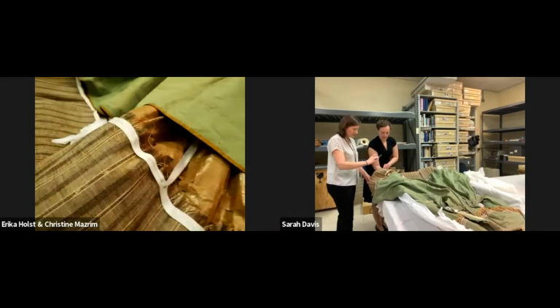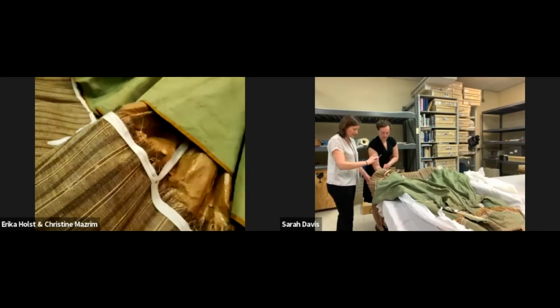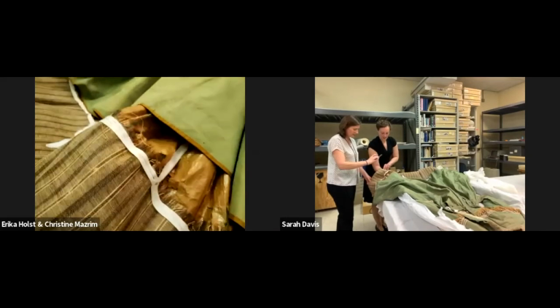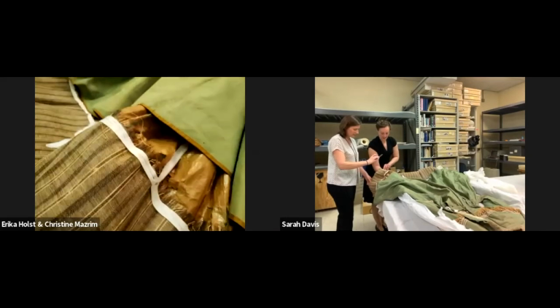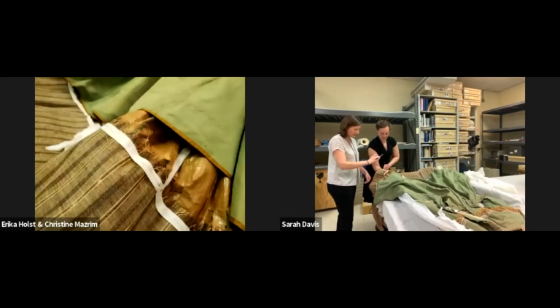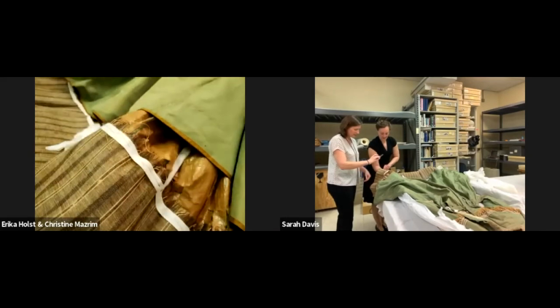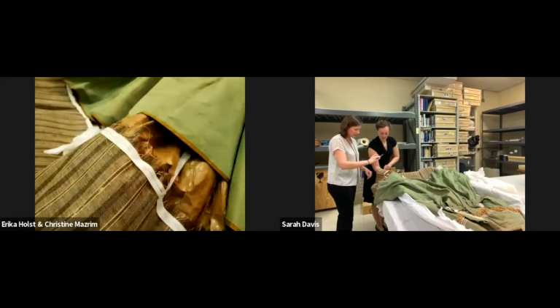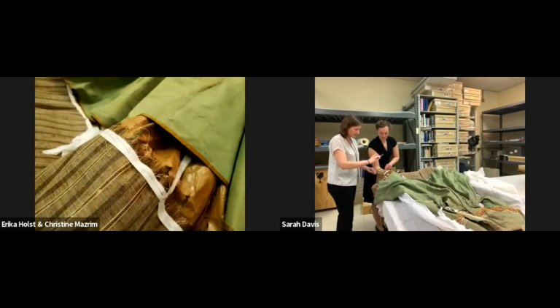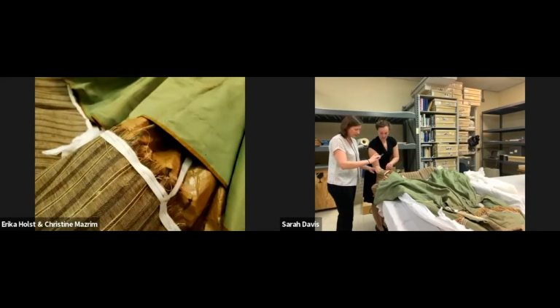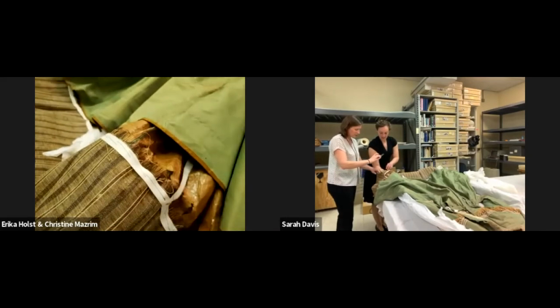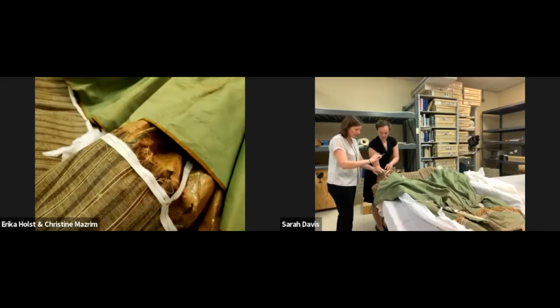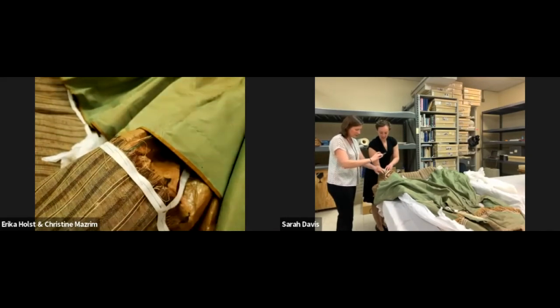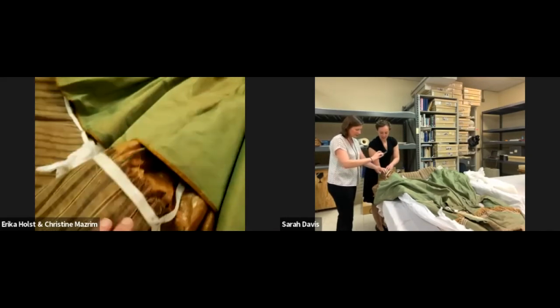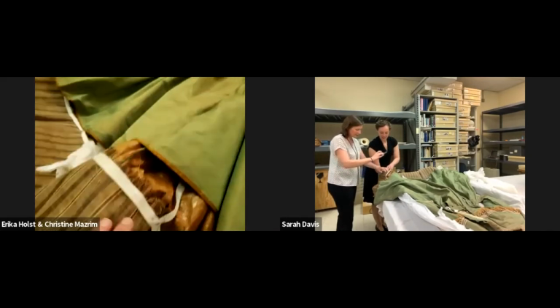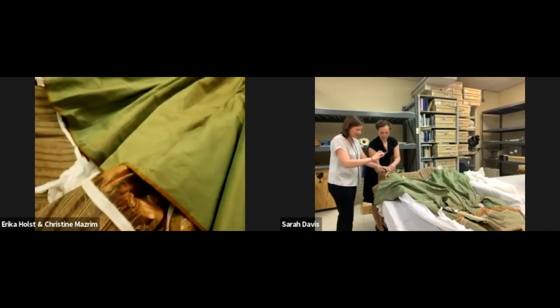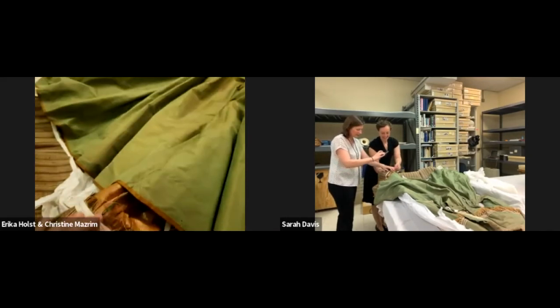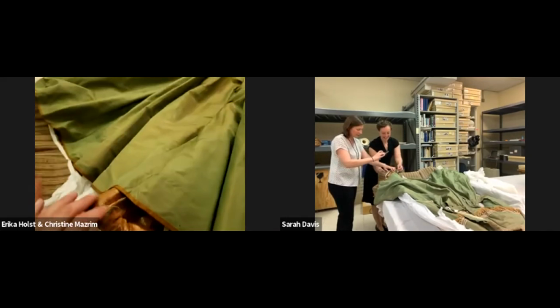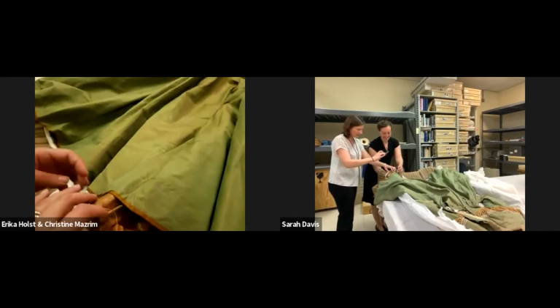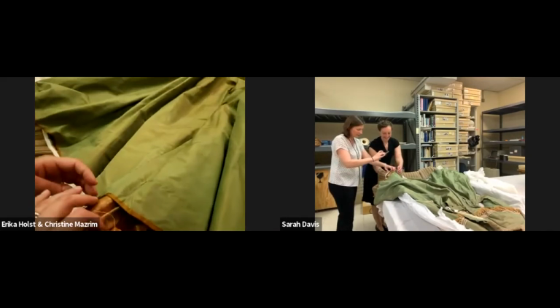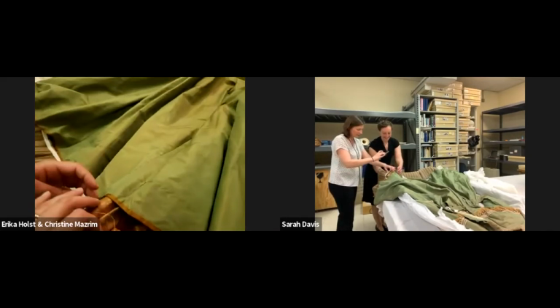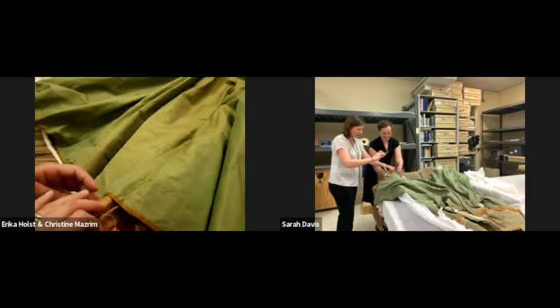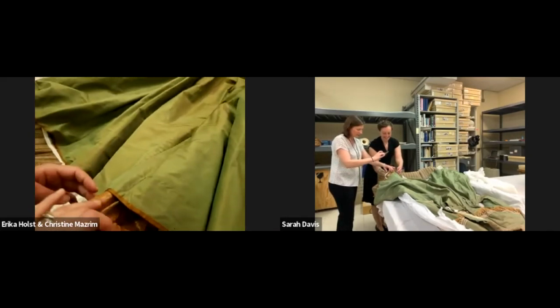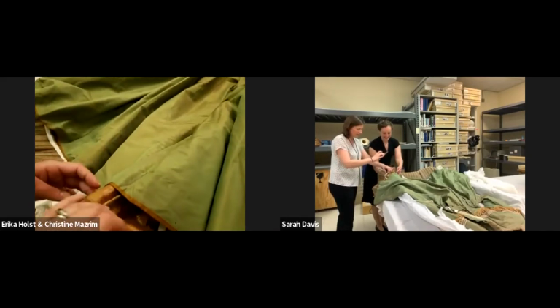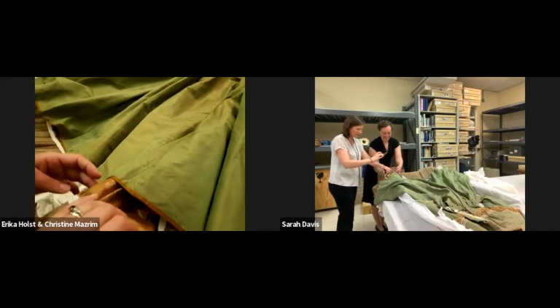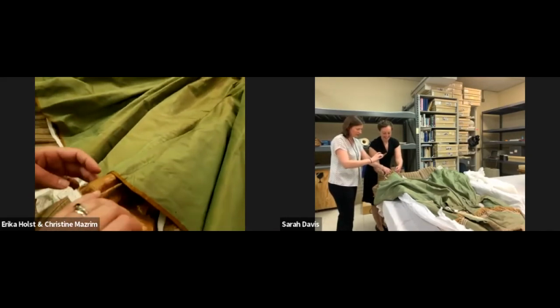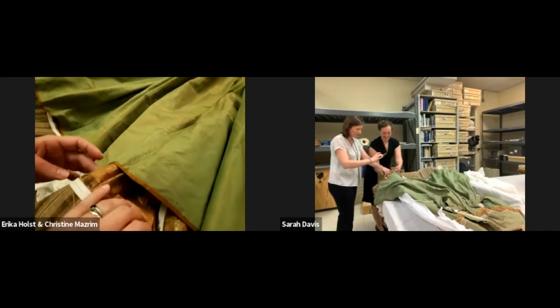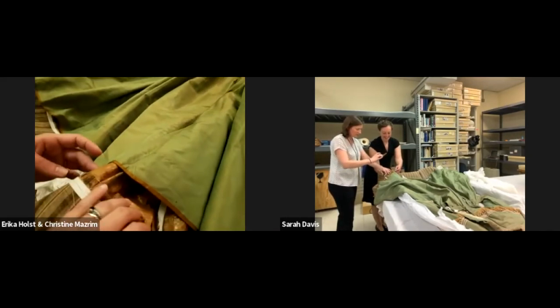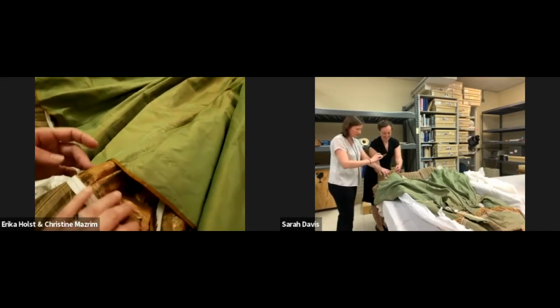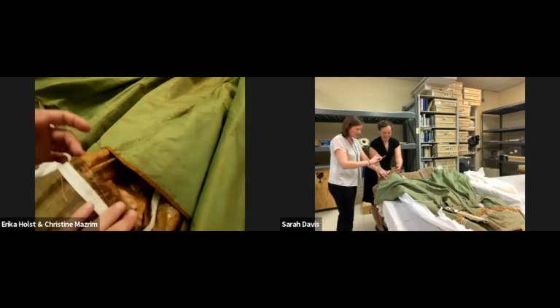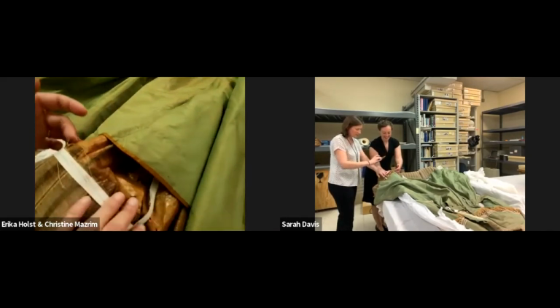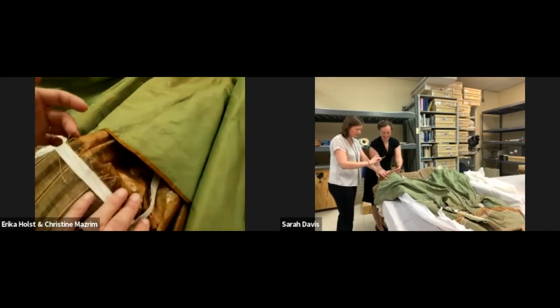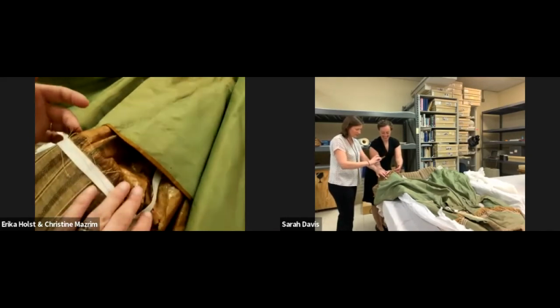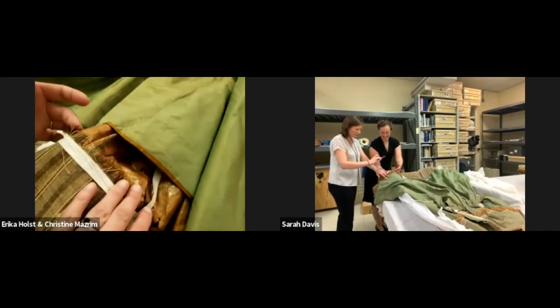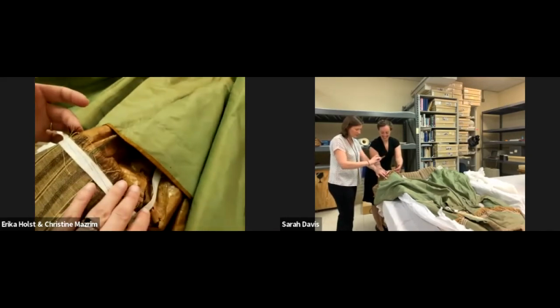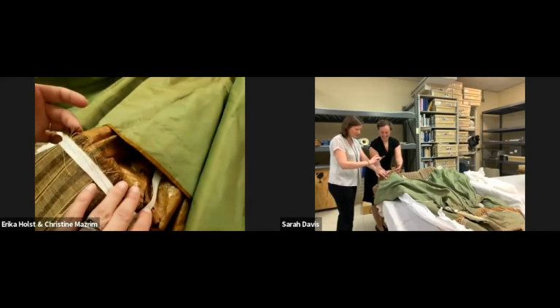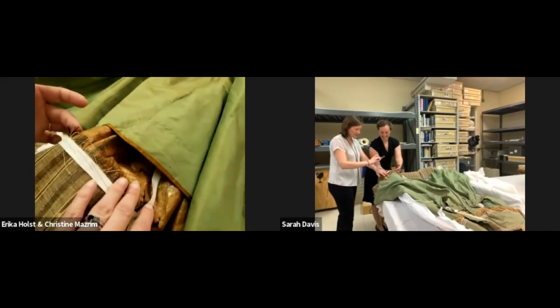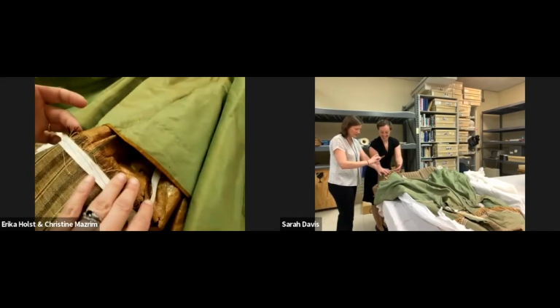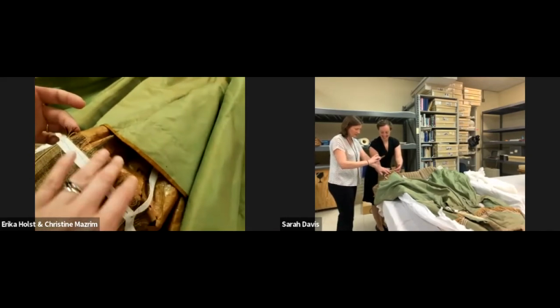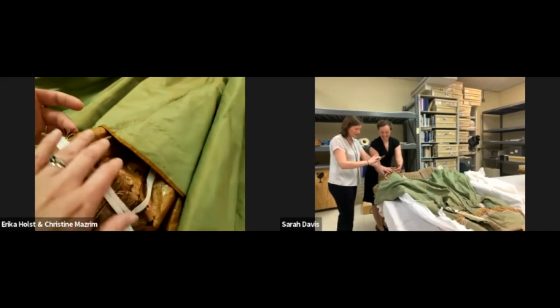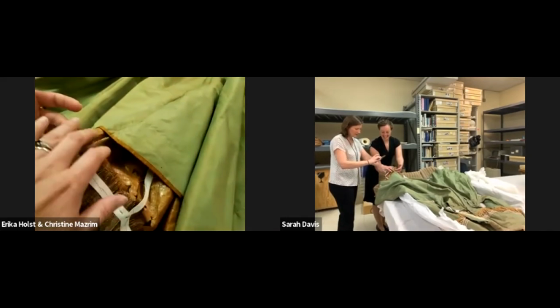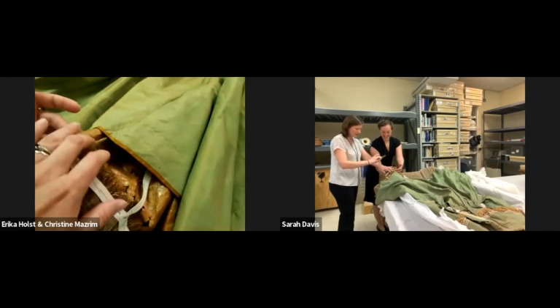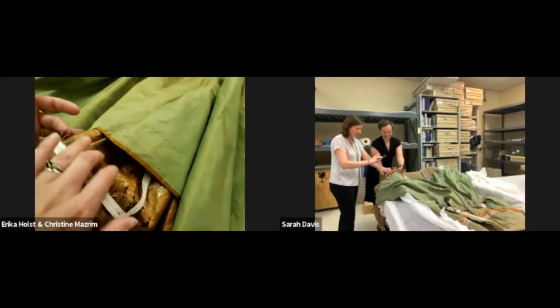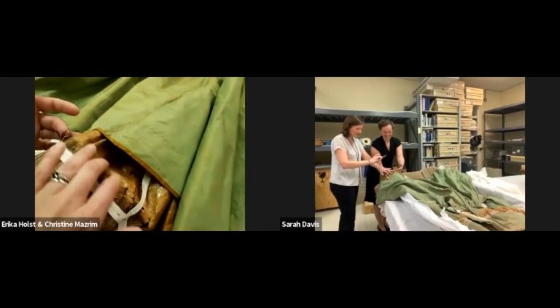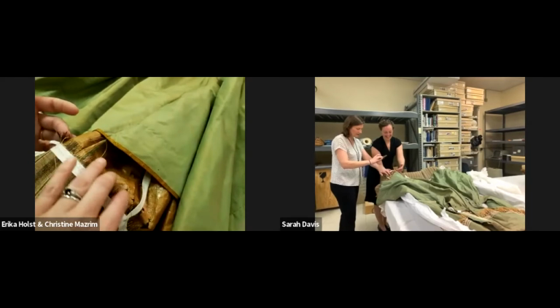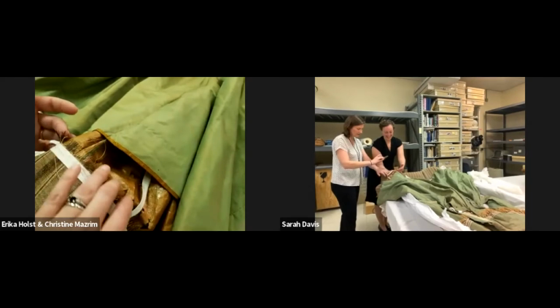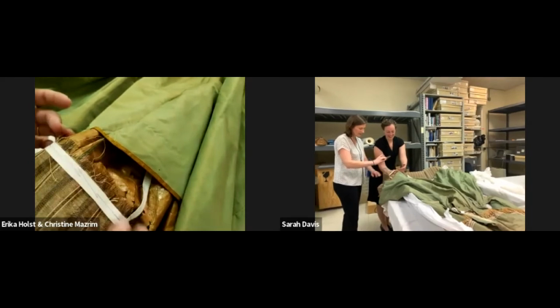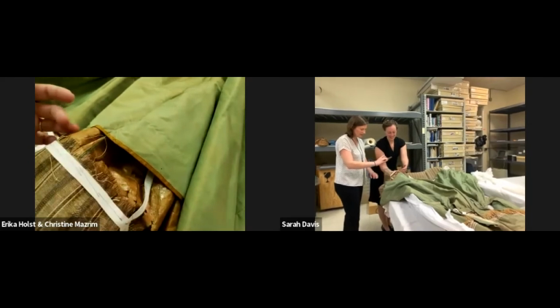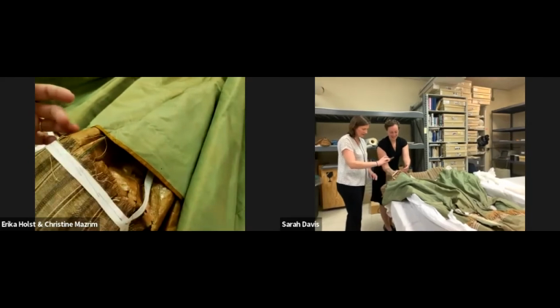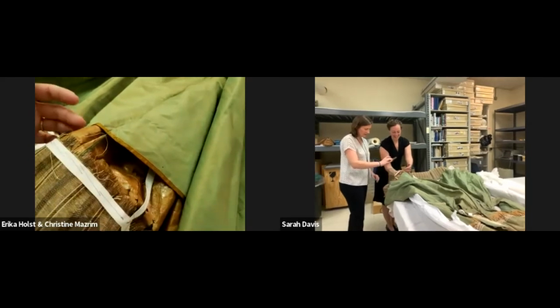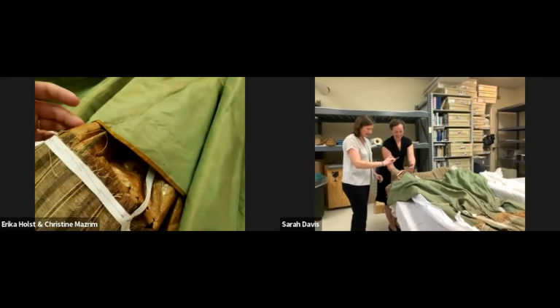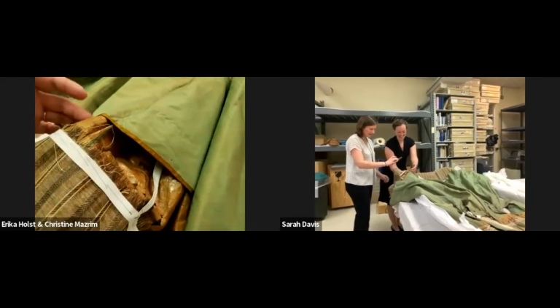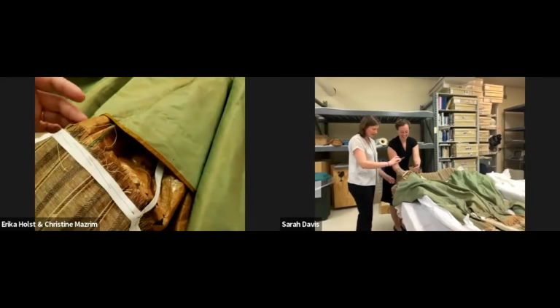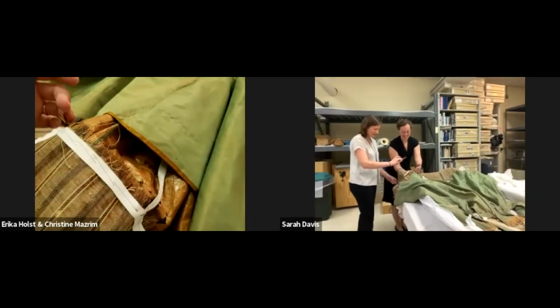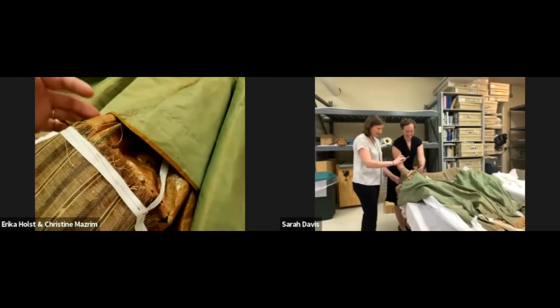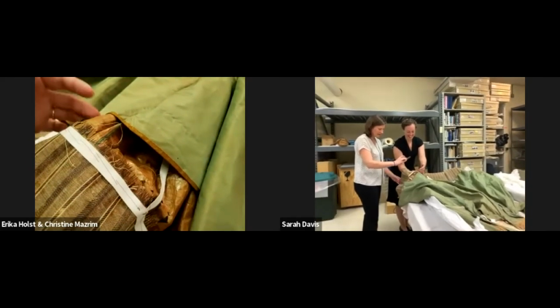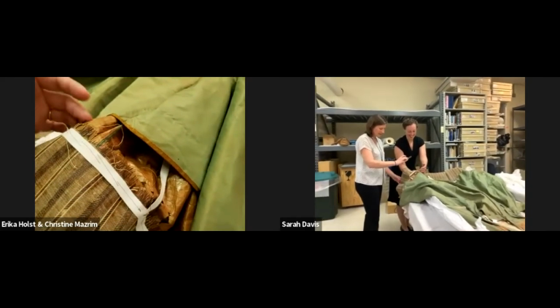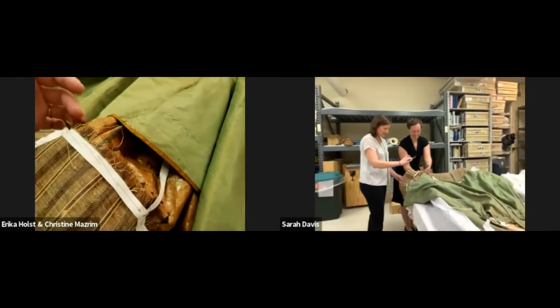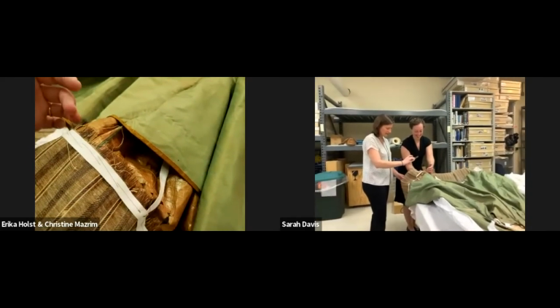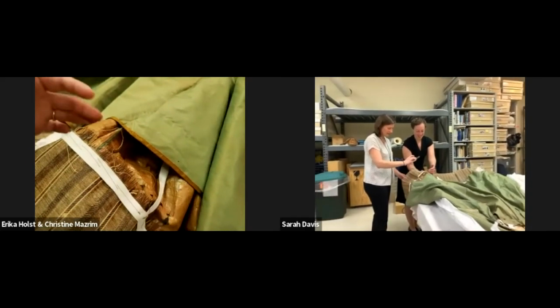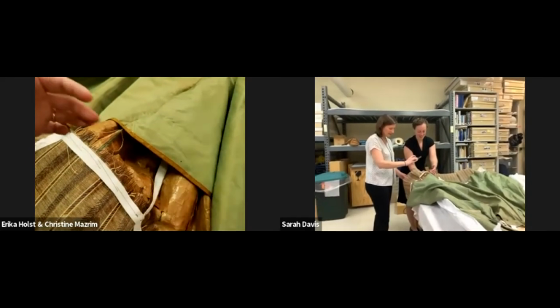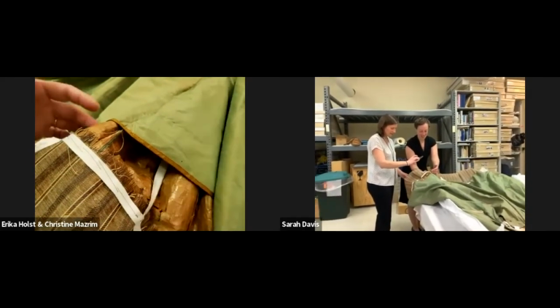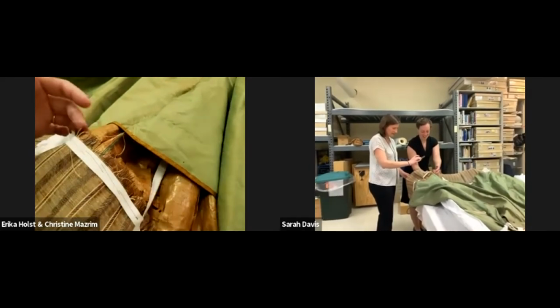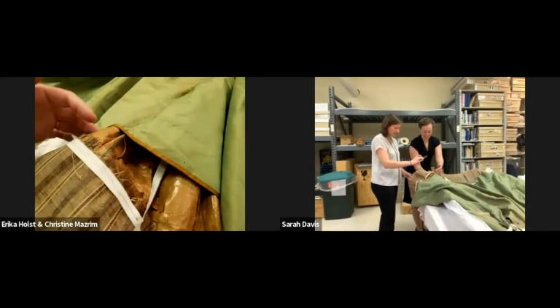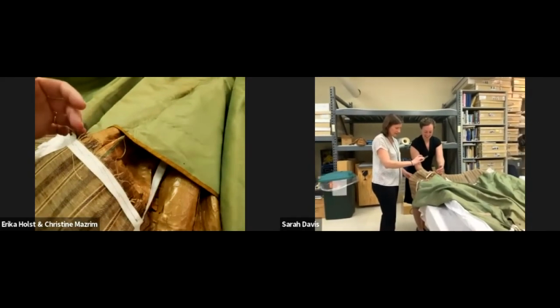At the bottom there's a stiffener and a liner on the train made out of crinoline fabric, which is literally woven from horse hair. You can see the horse hair sticking out — it's really stiff.